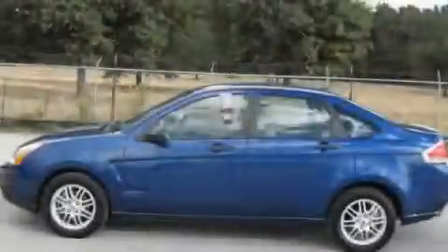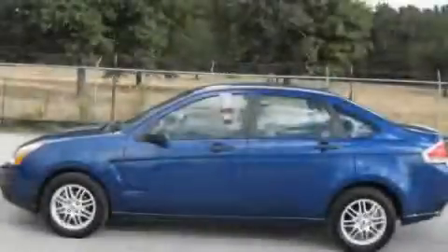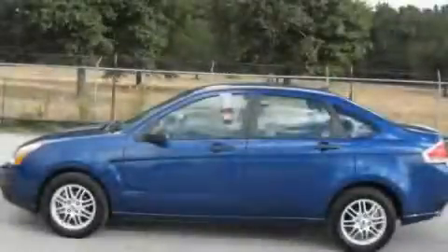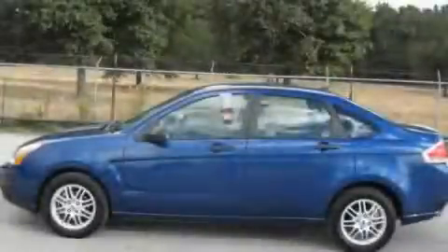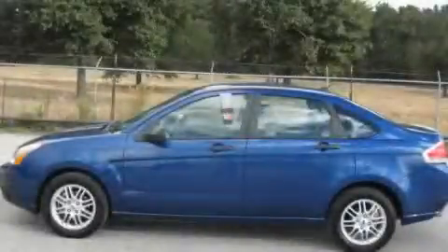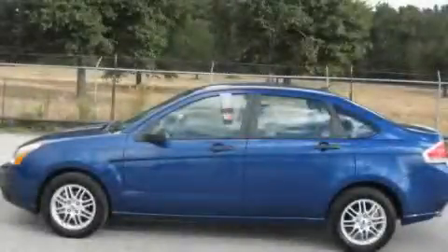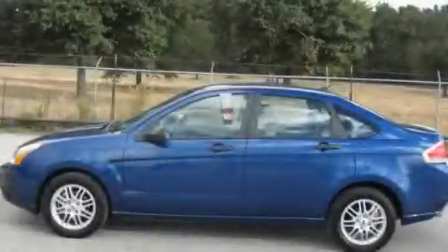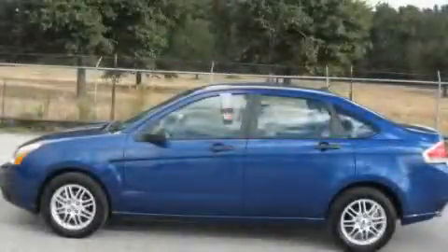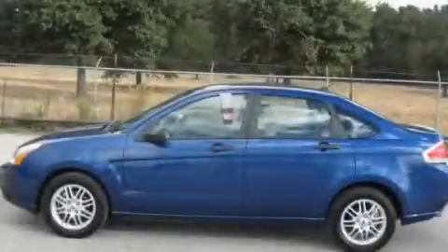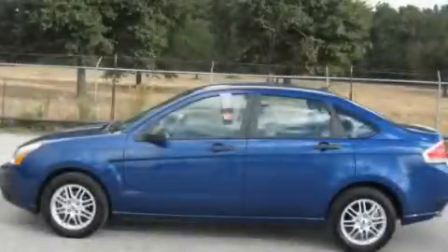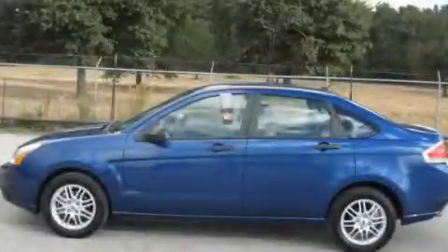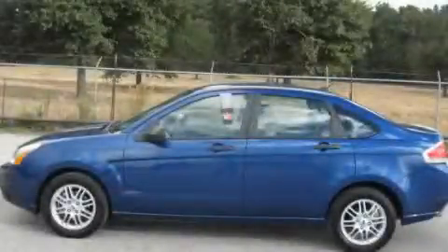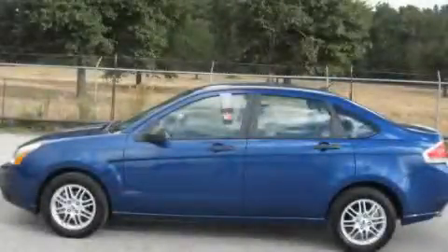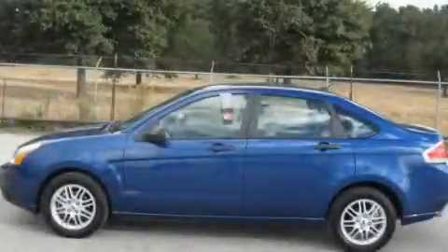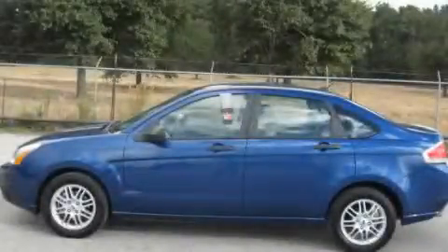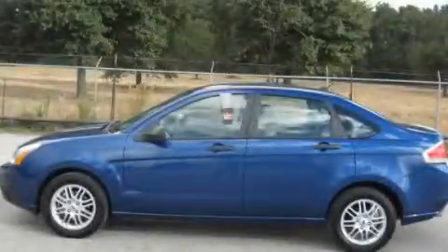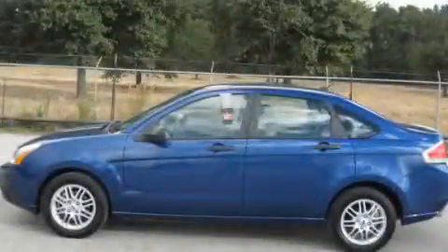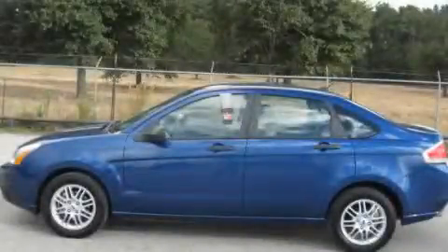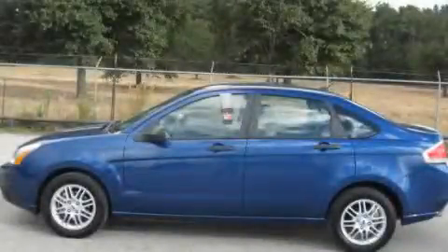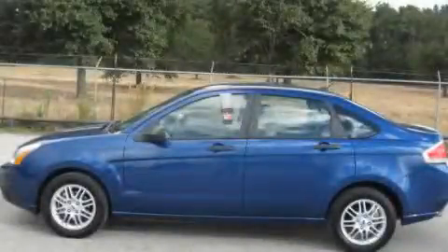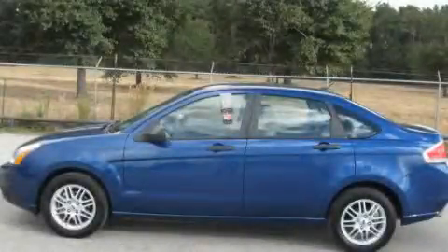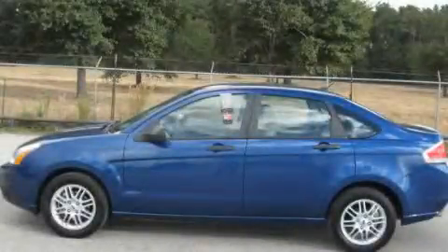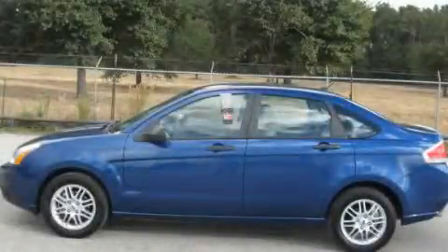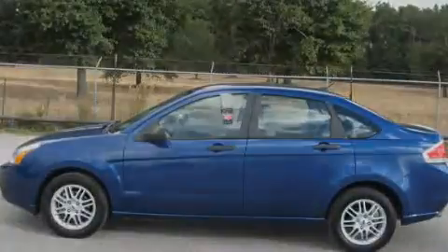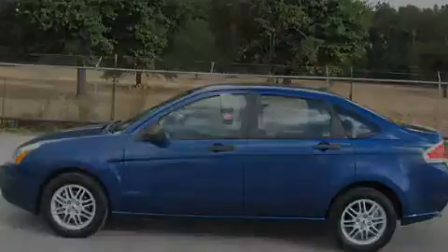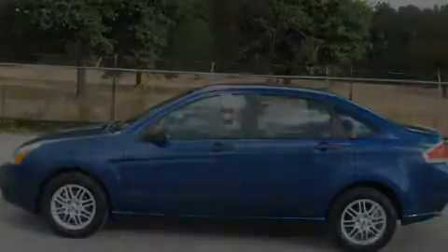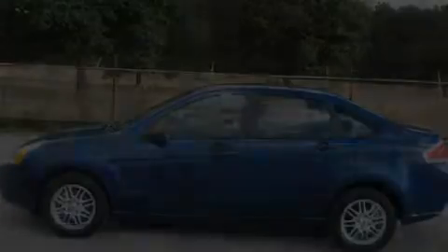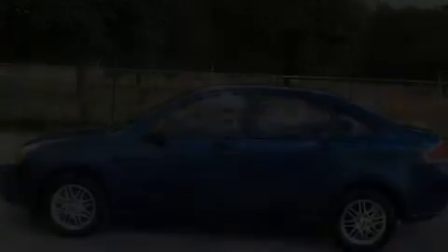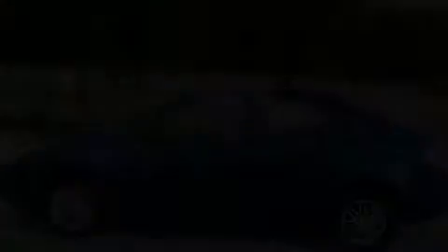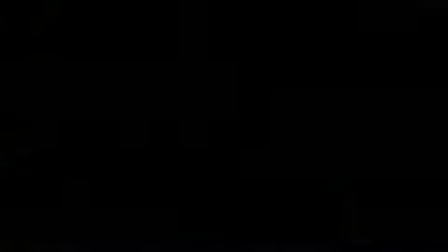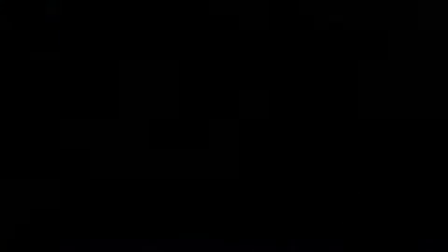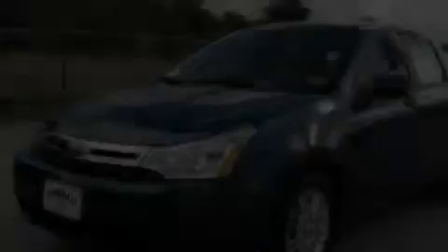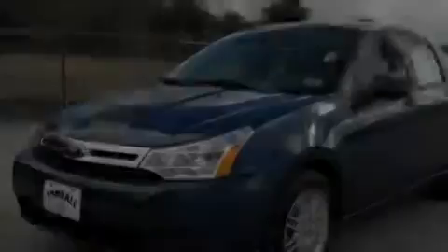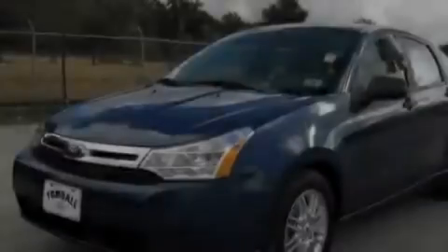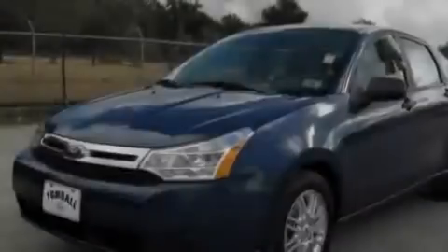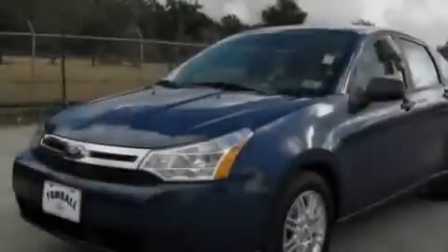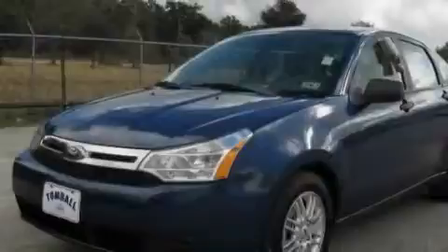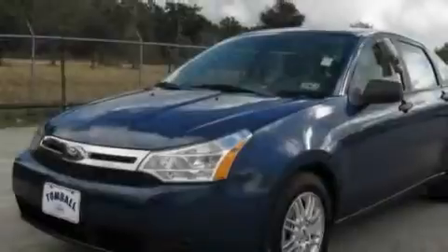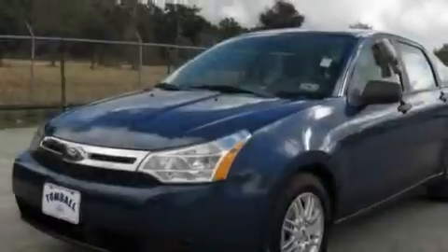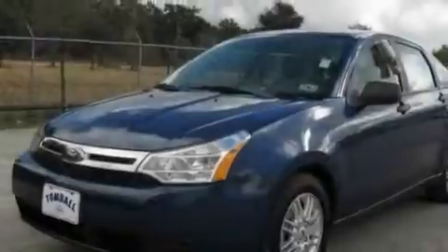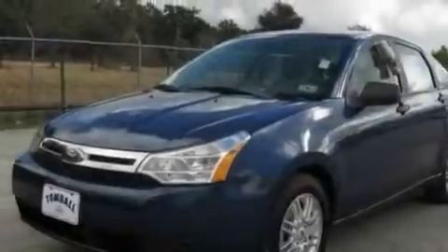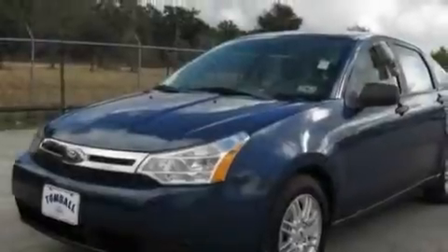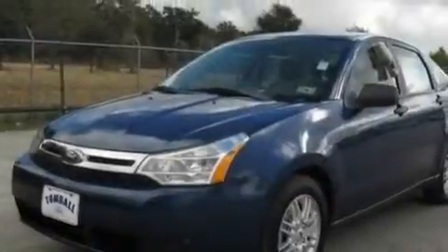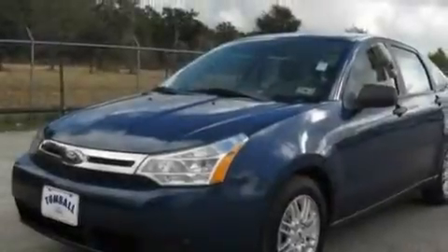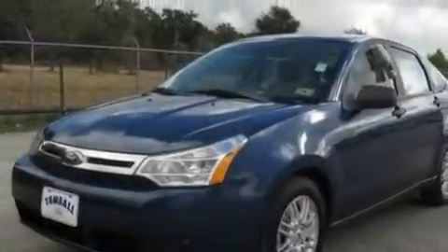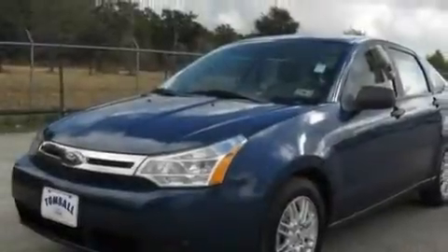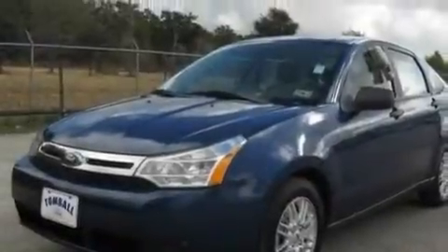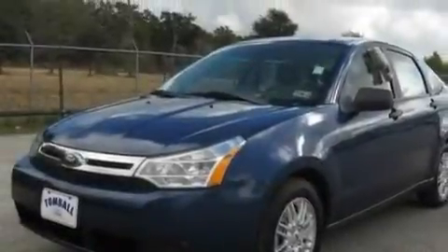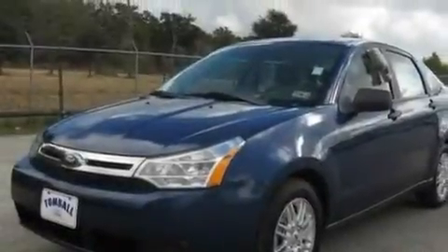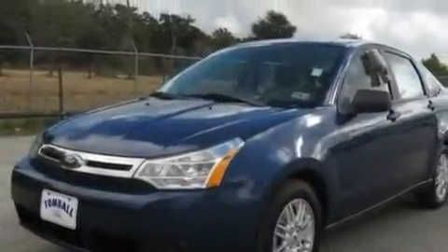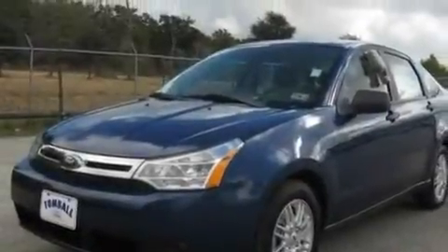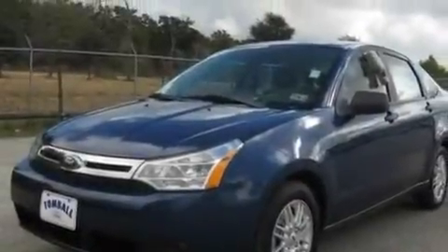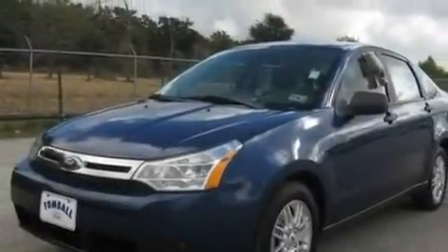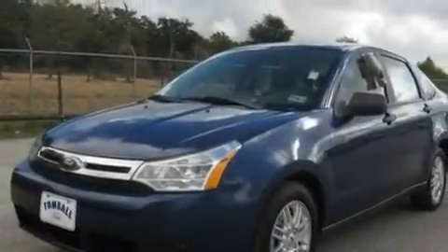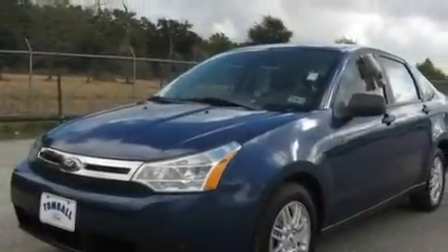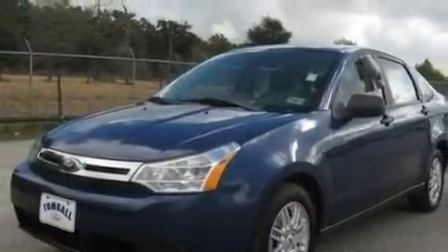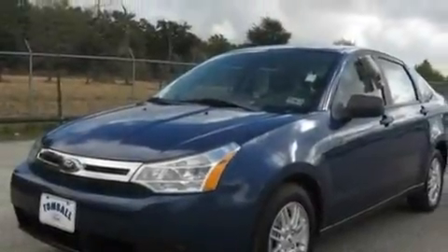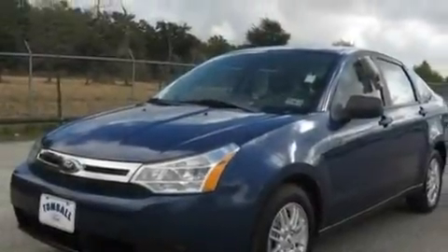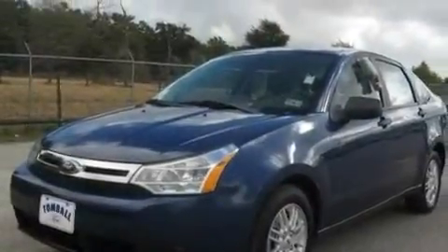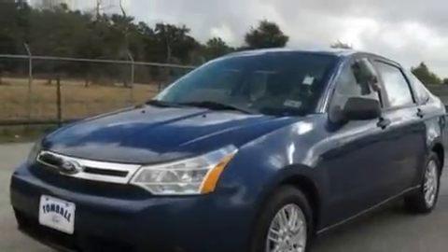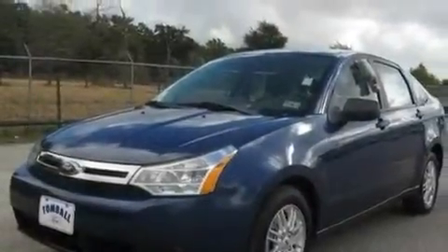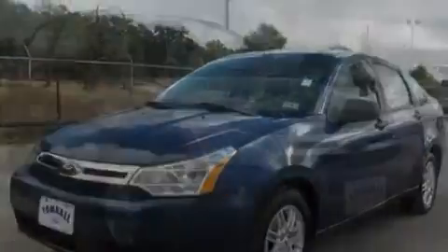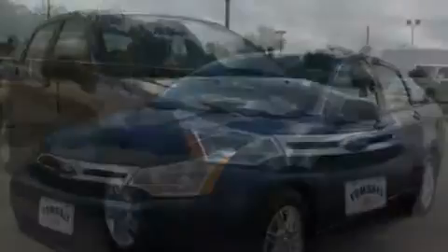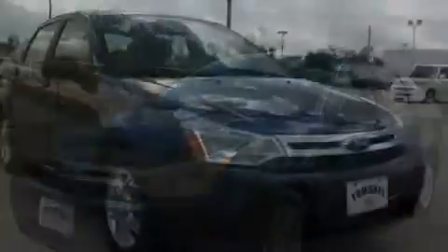This is a 2009 Ford Focus. It has a 2.0-liter 4-cylinder engine and a 4-speed automatic transmission.